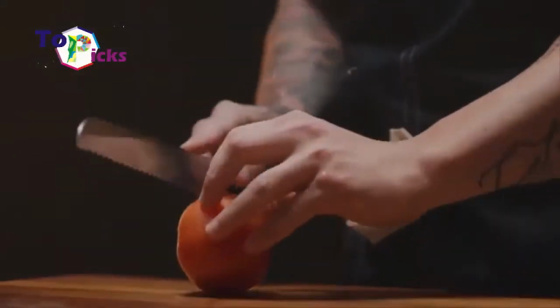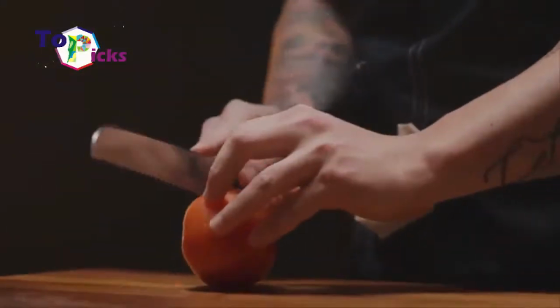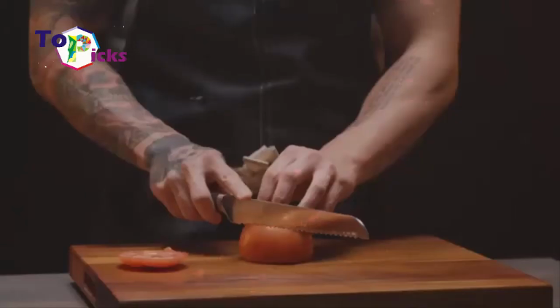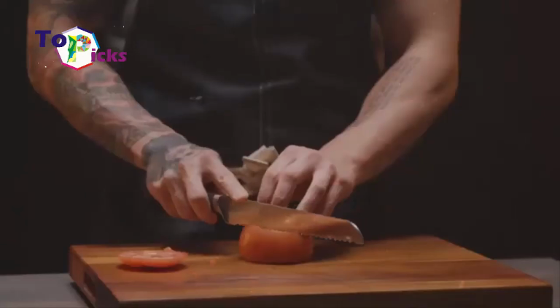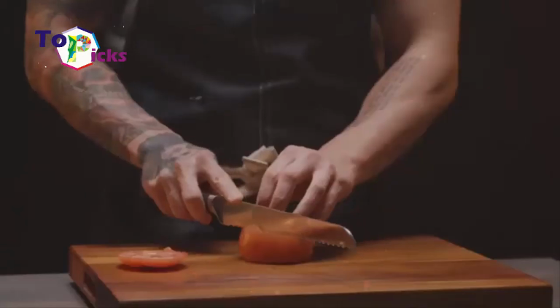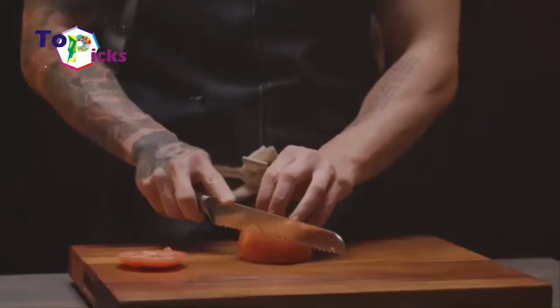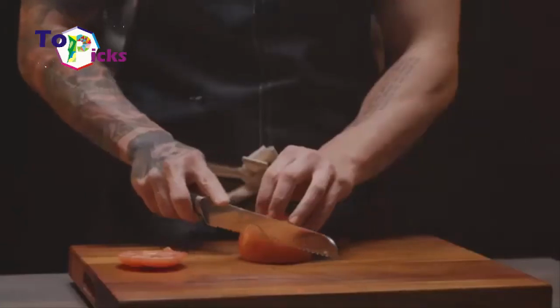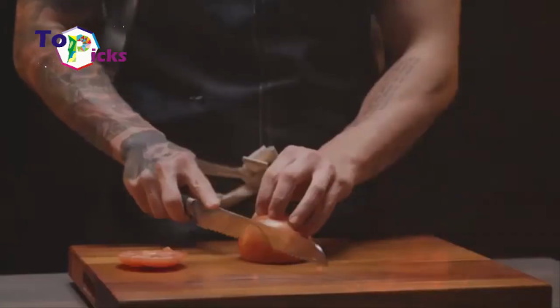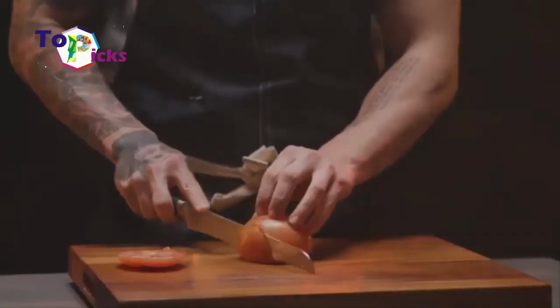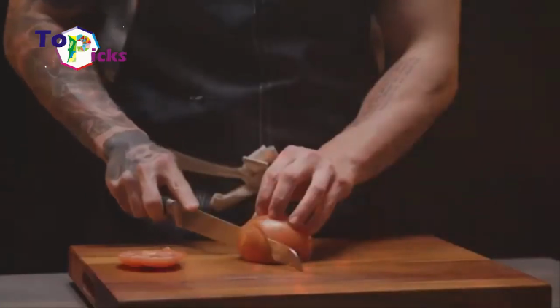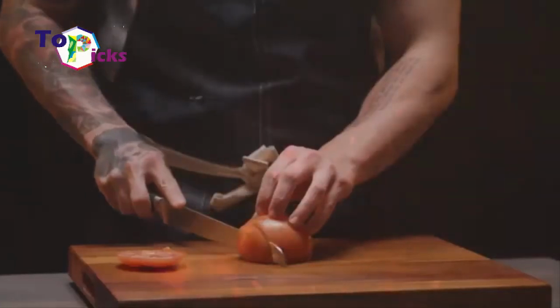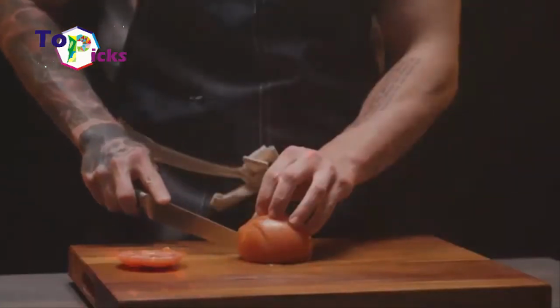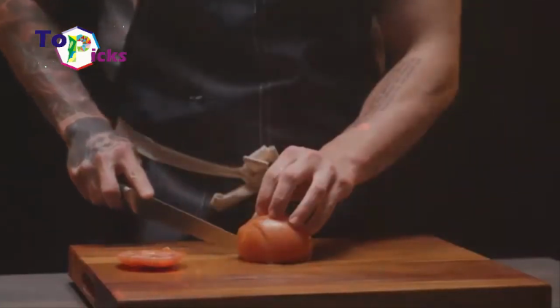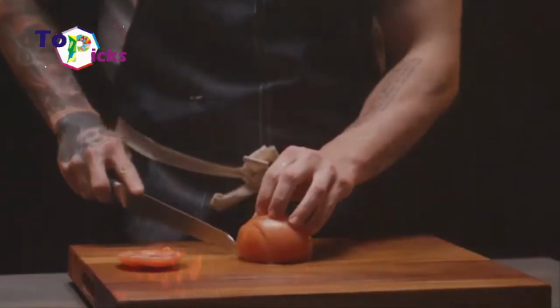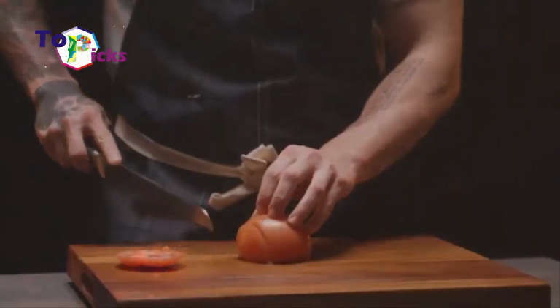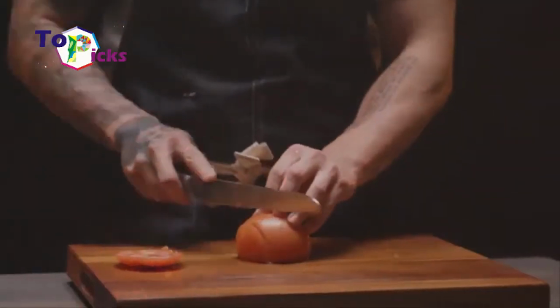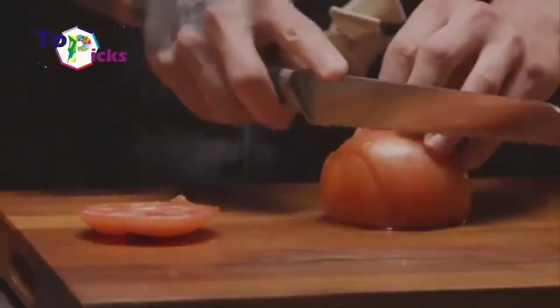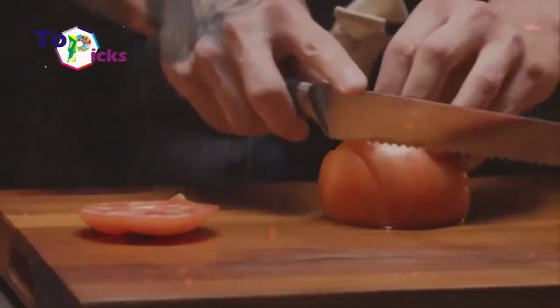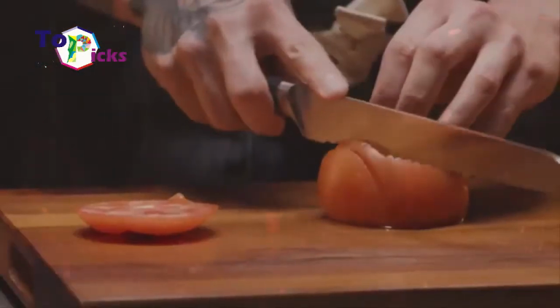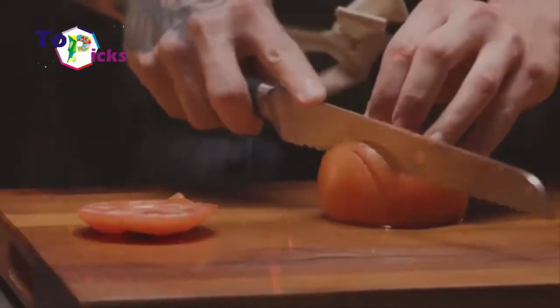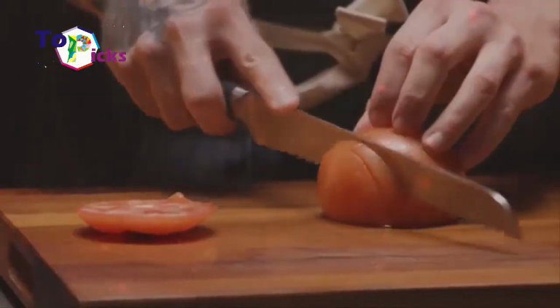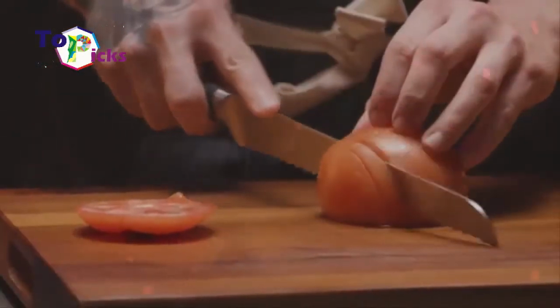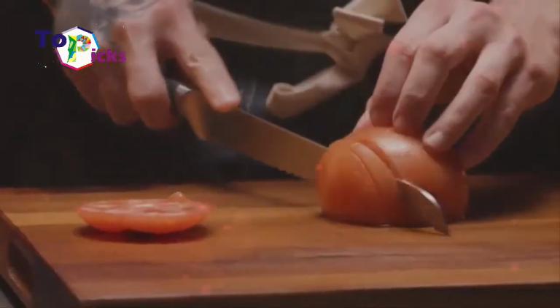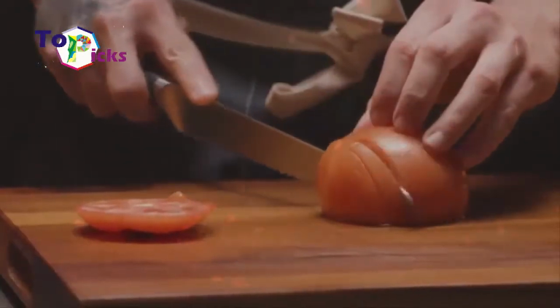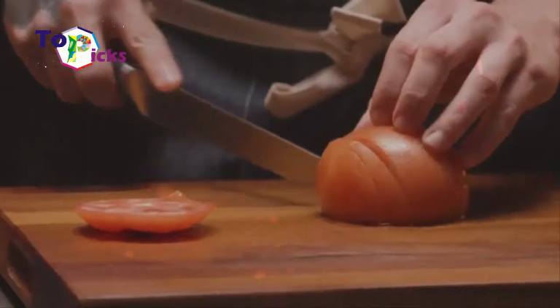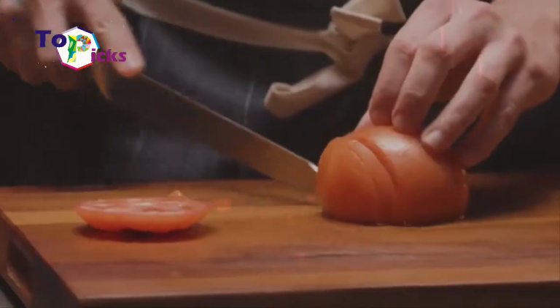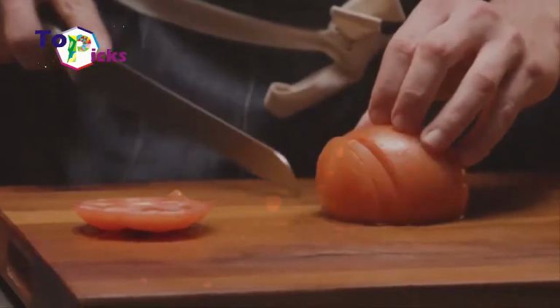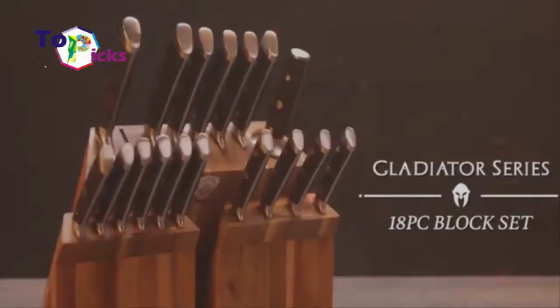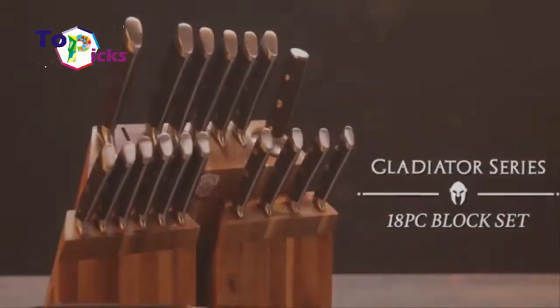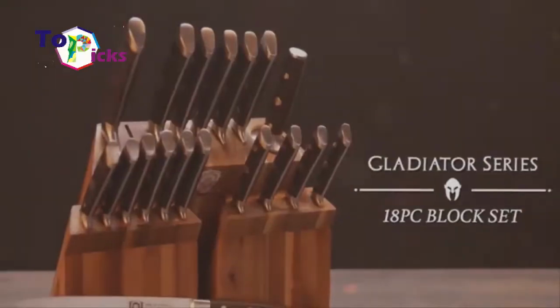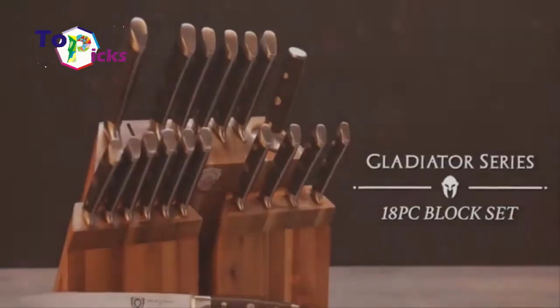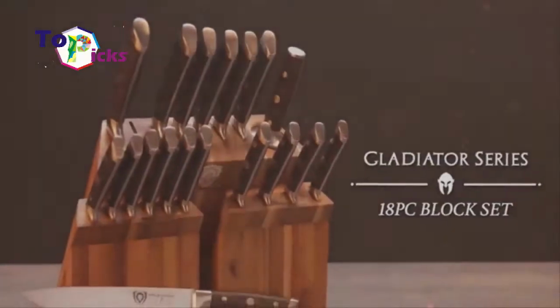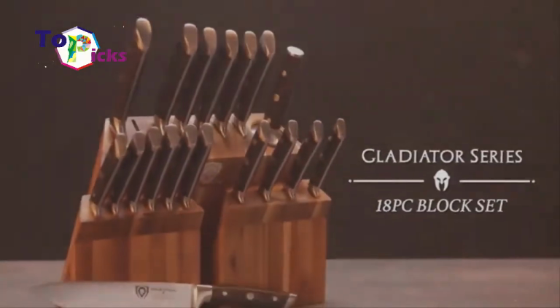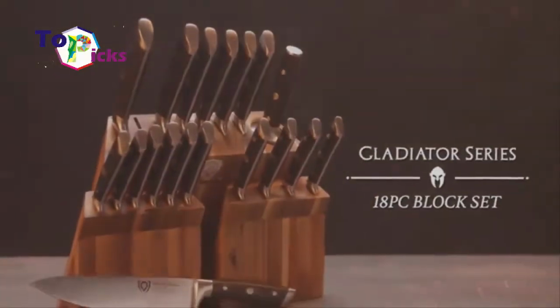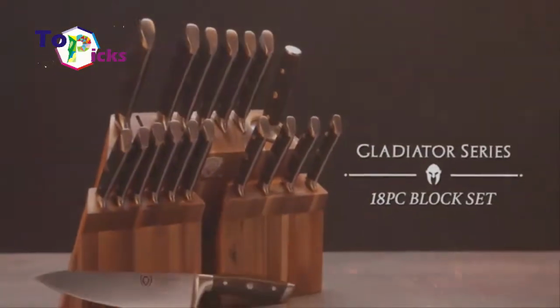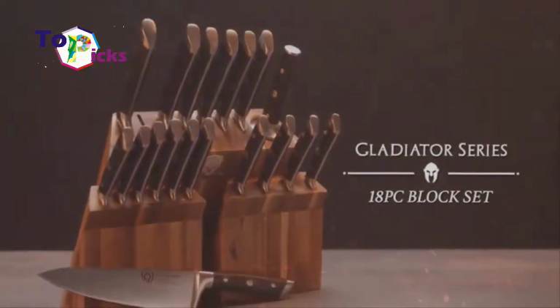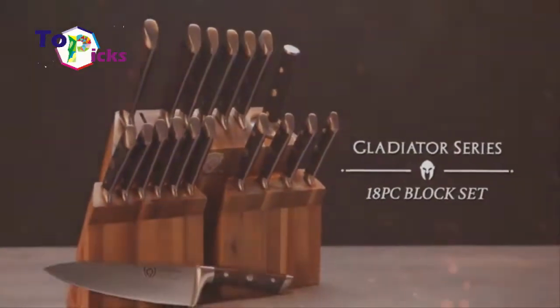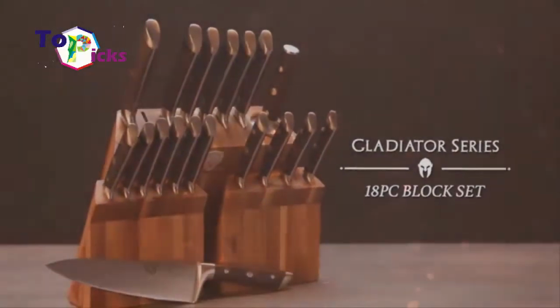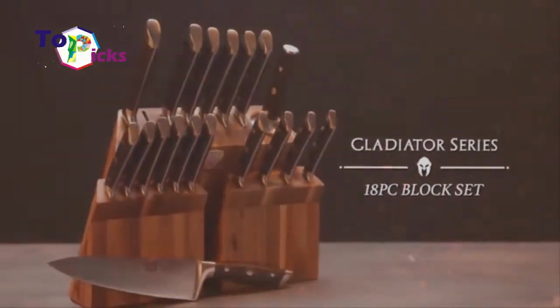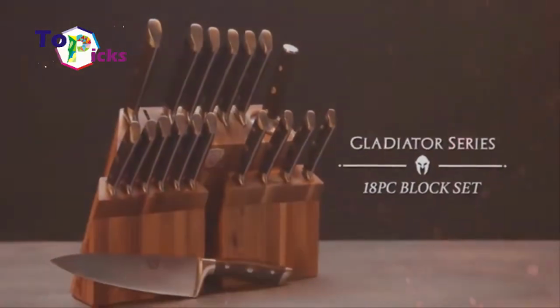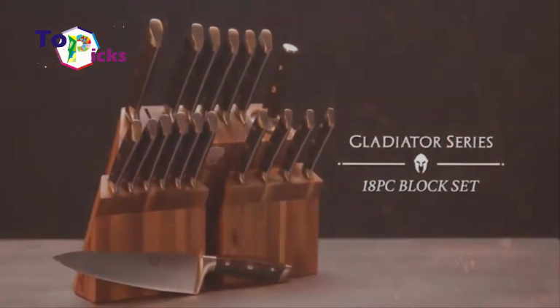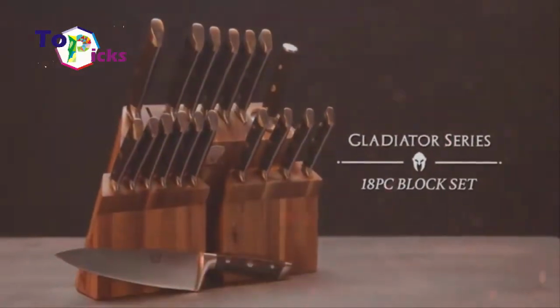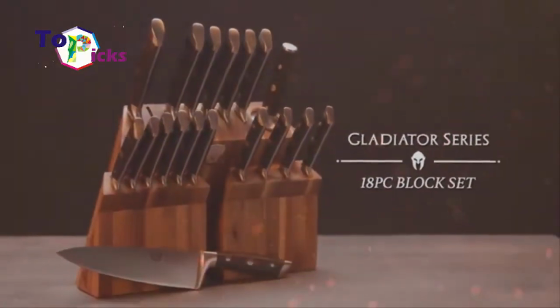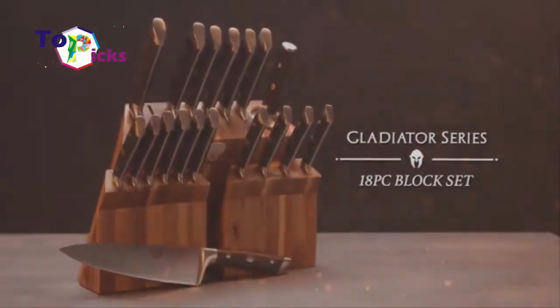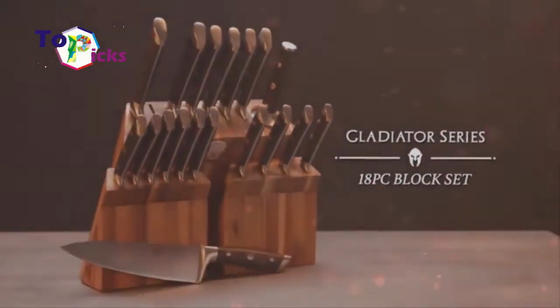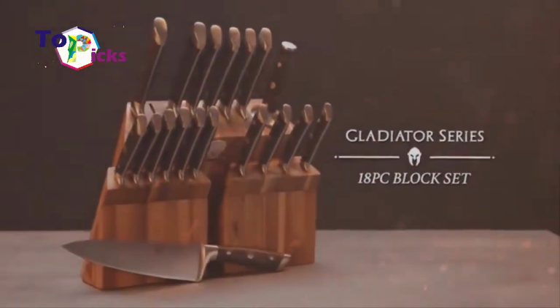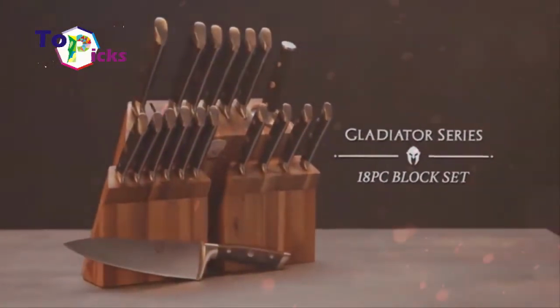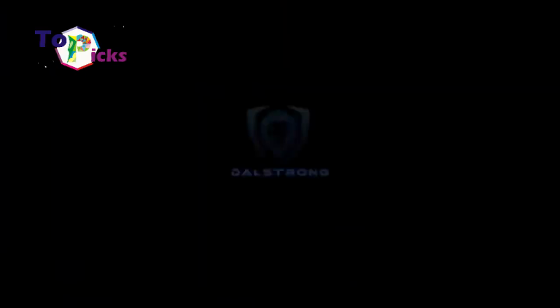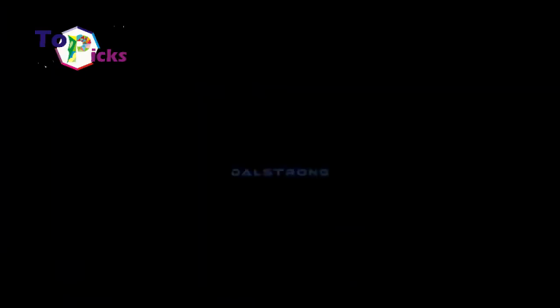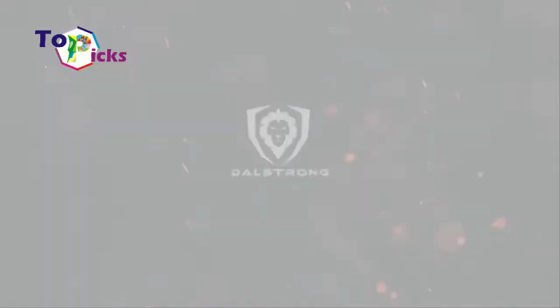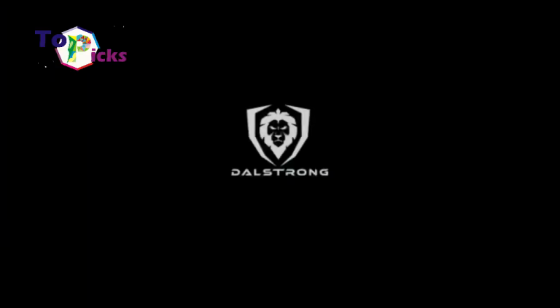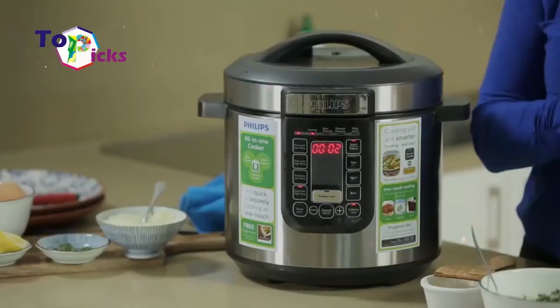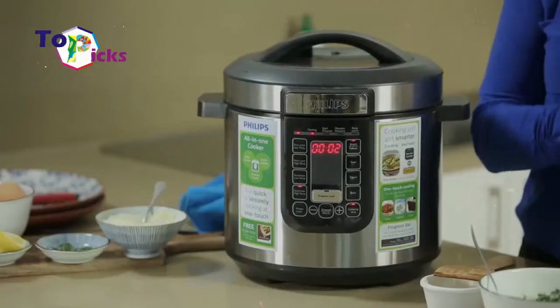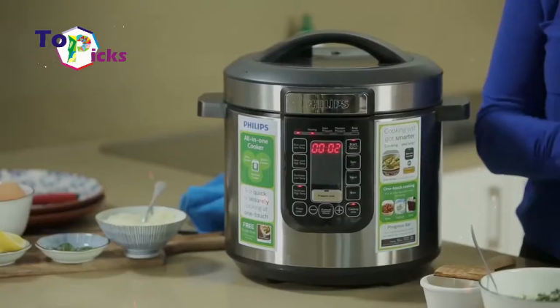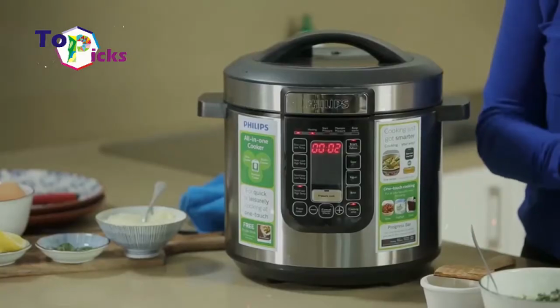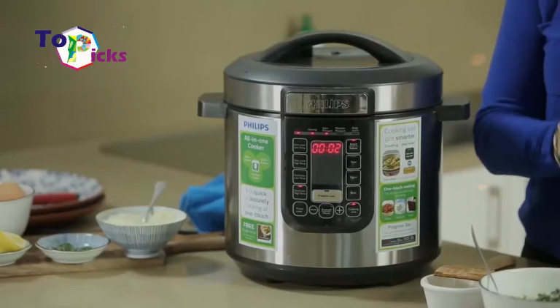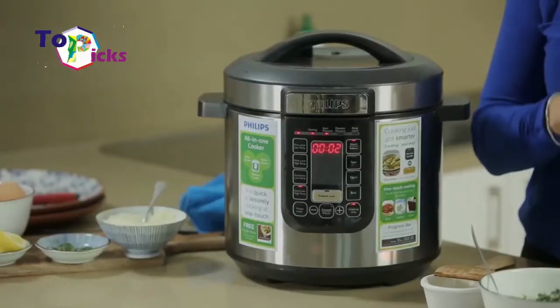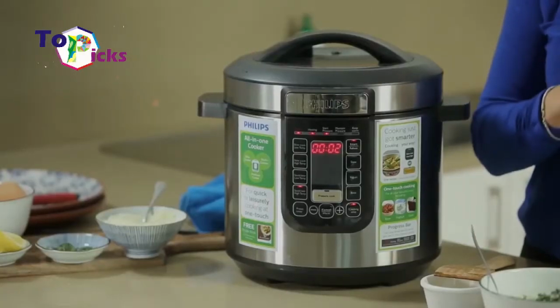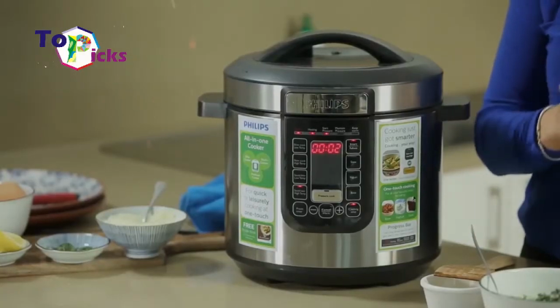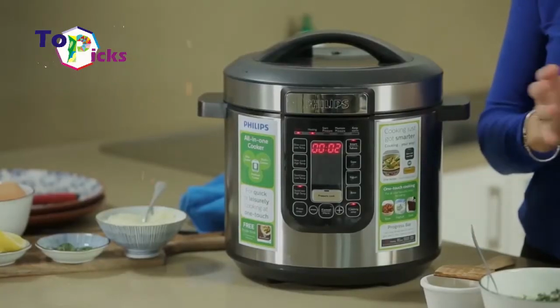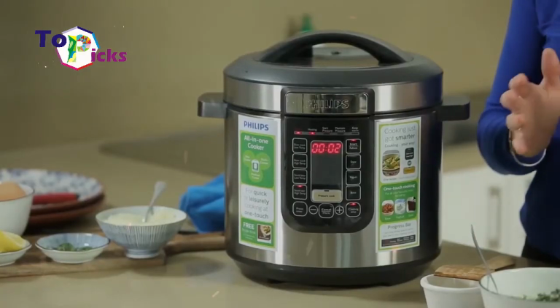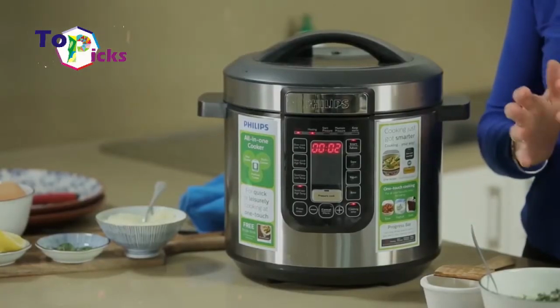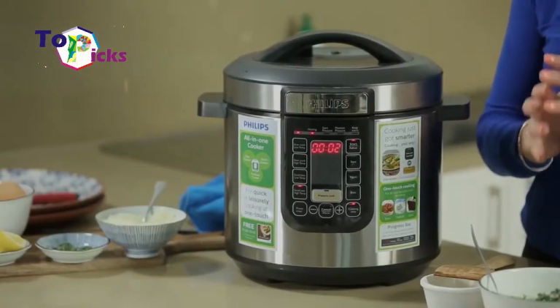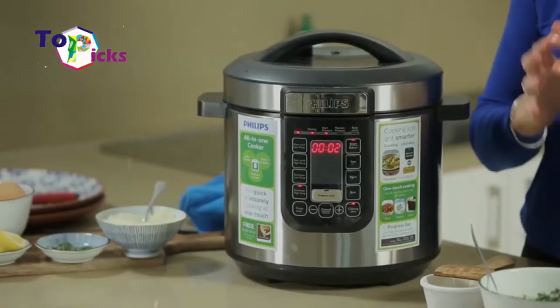If you want to be a chef or are still pursuing to be one, you're probably interested in today's video as we have listed some of the best recommended kitchen gadgets.